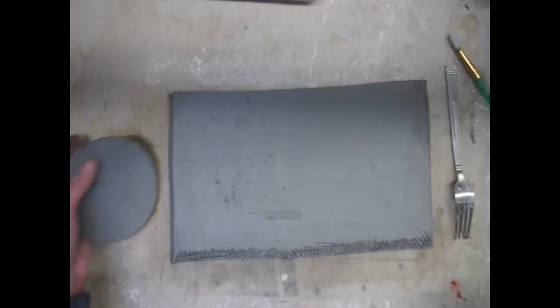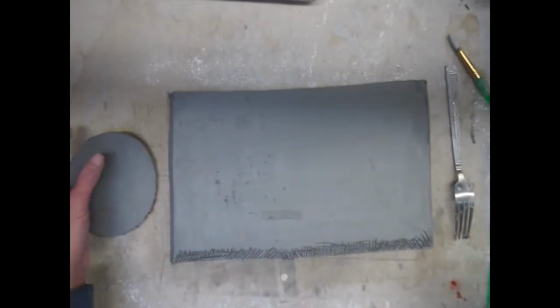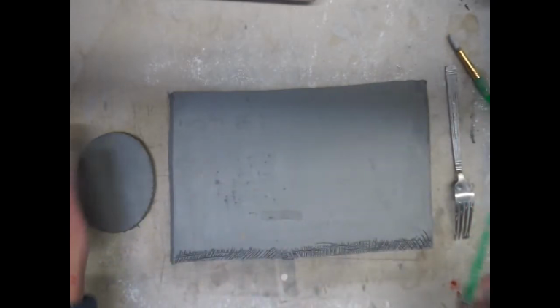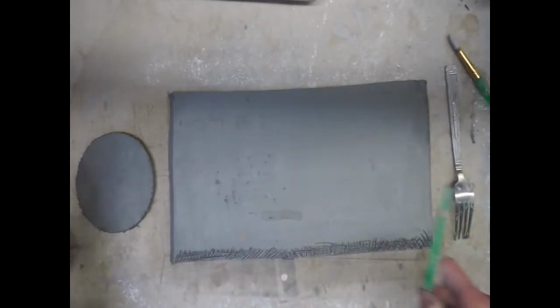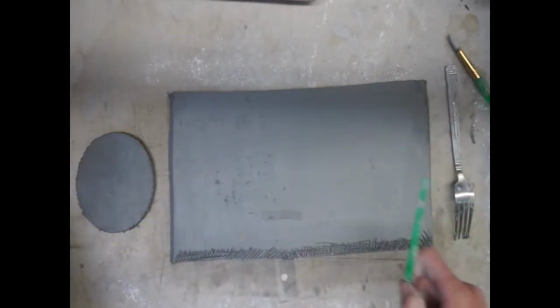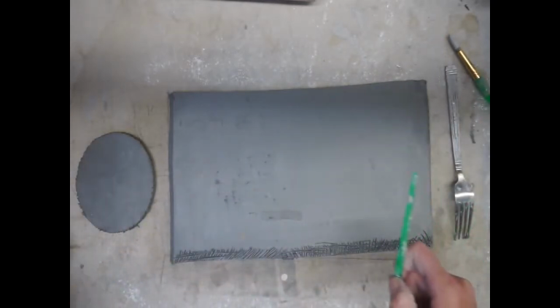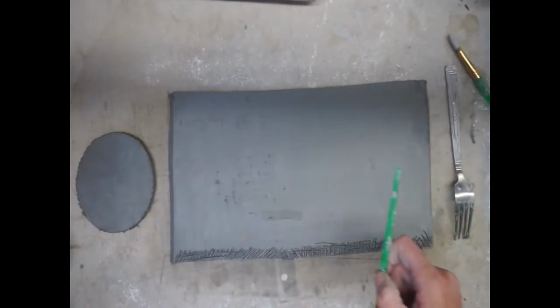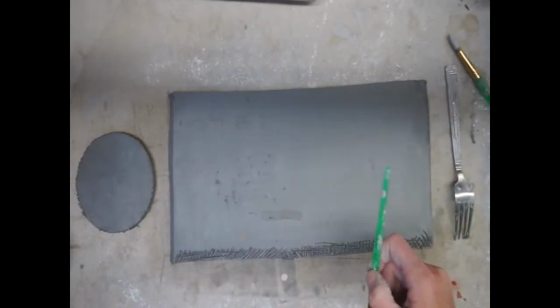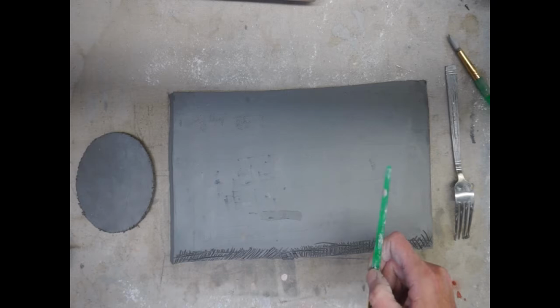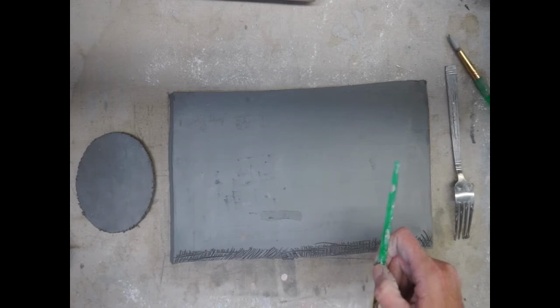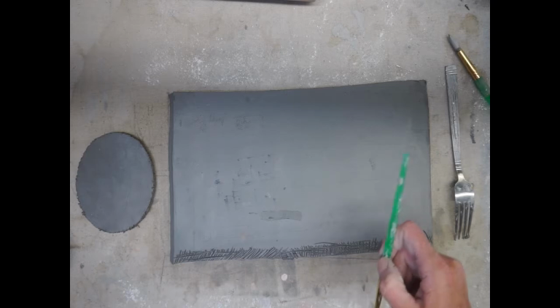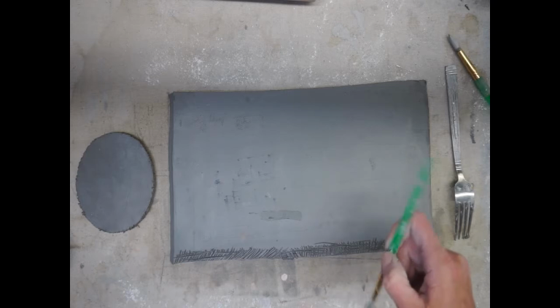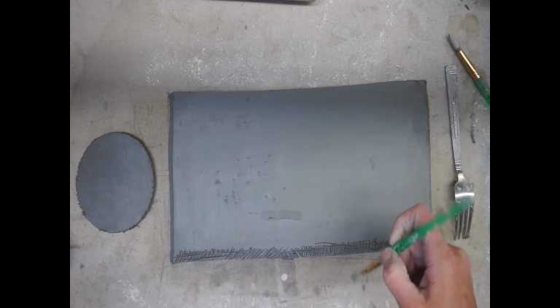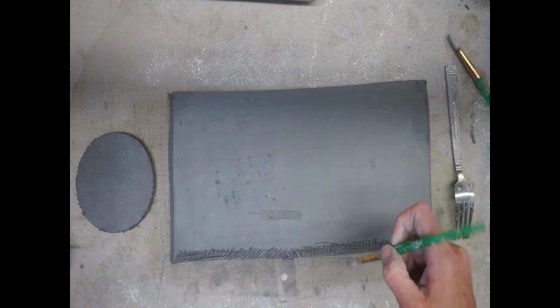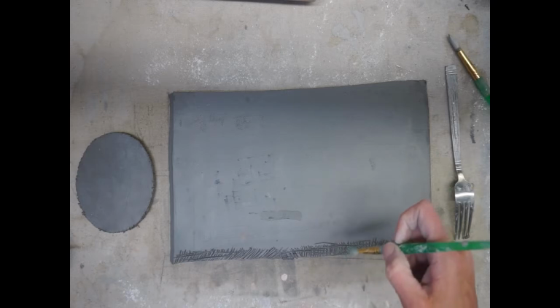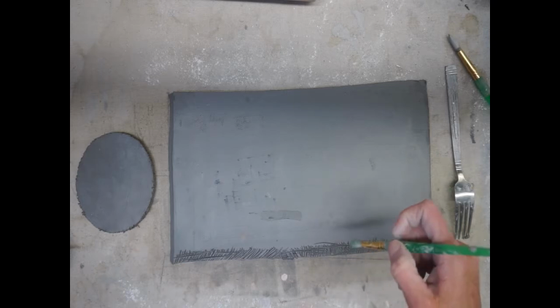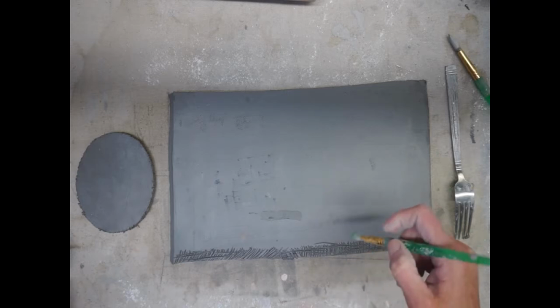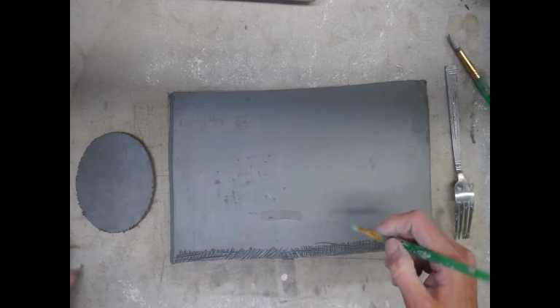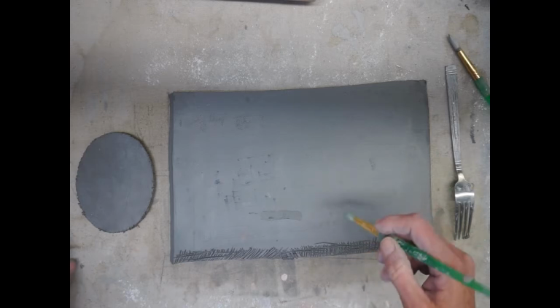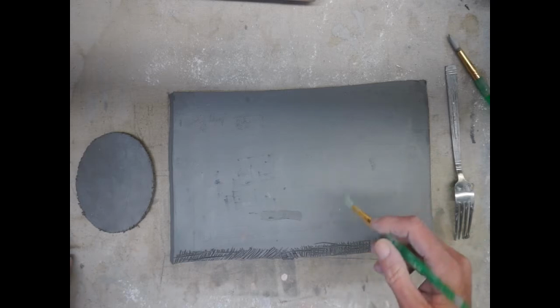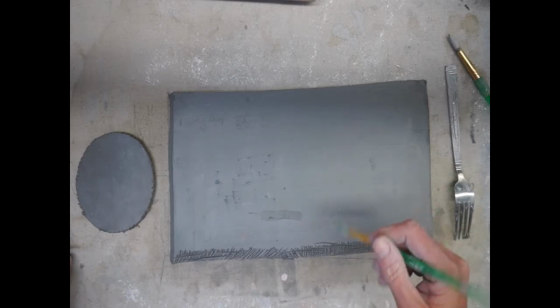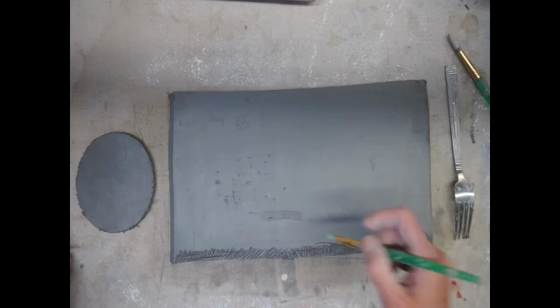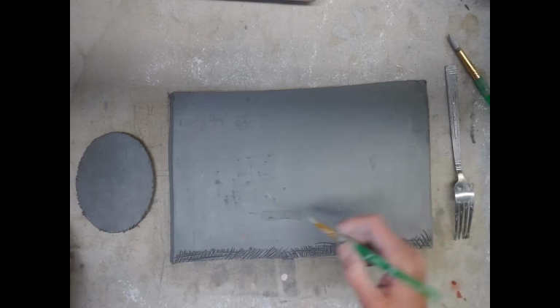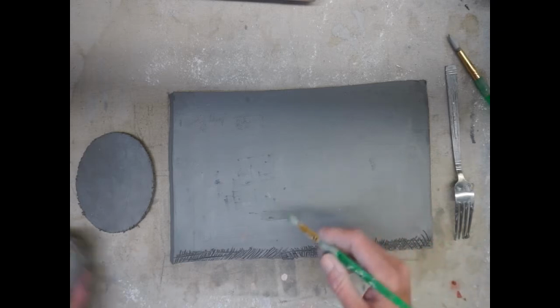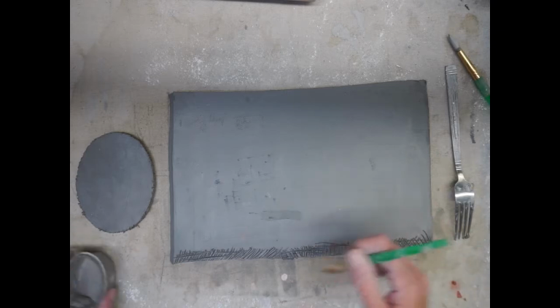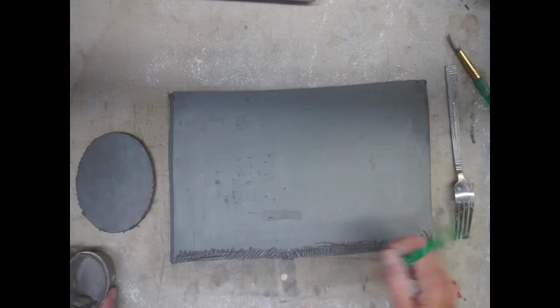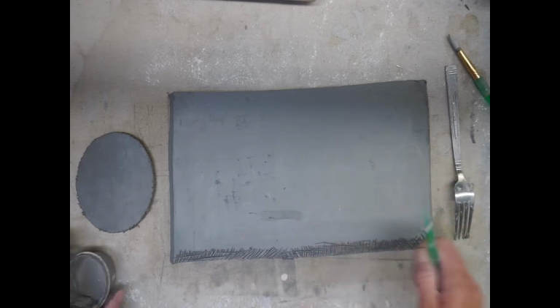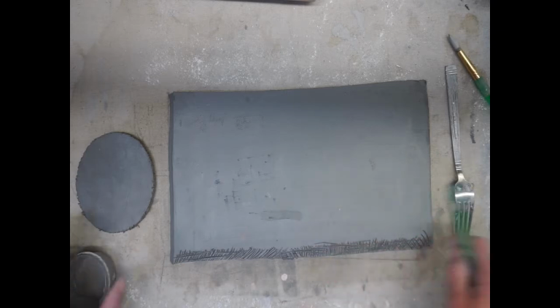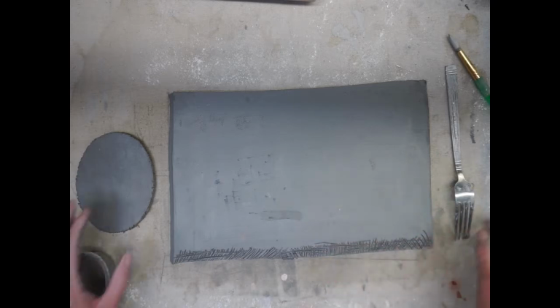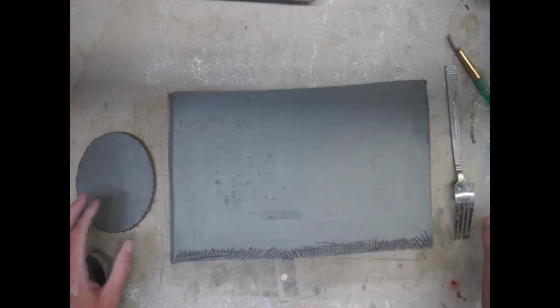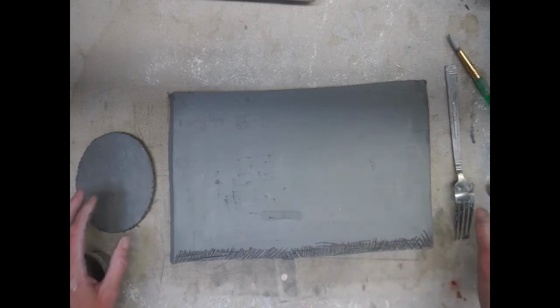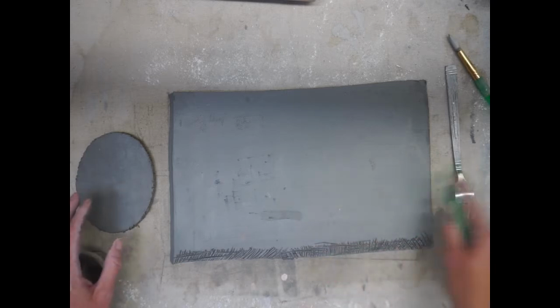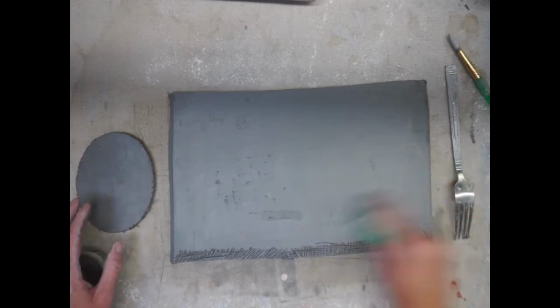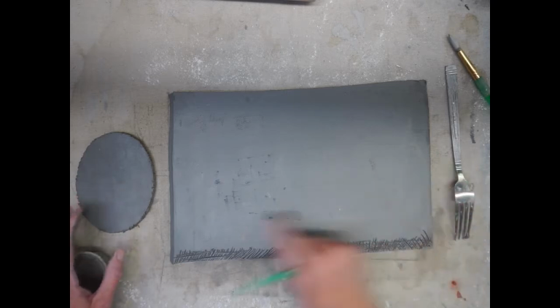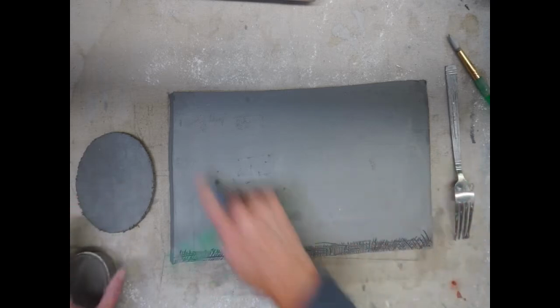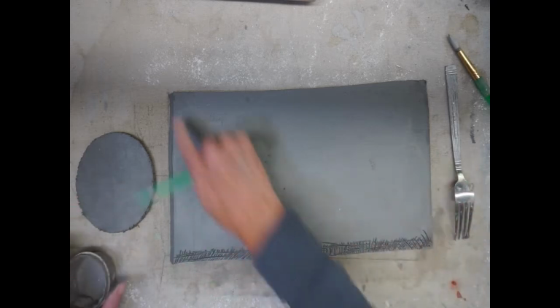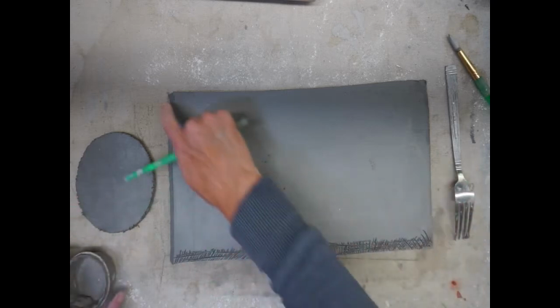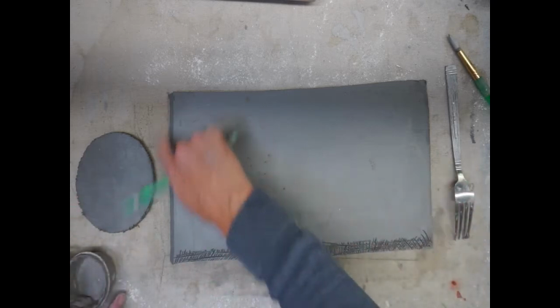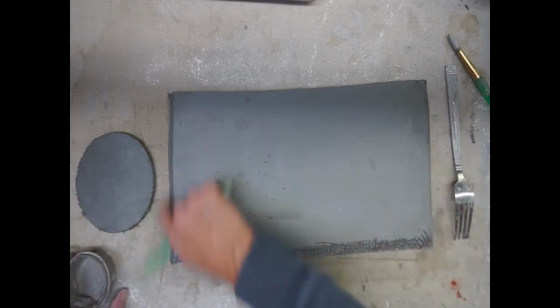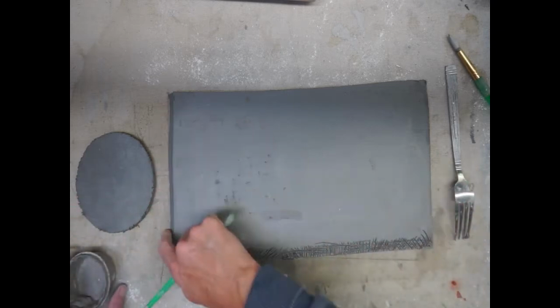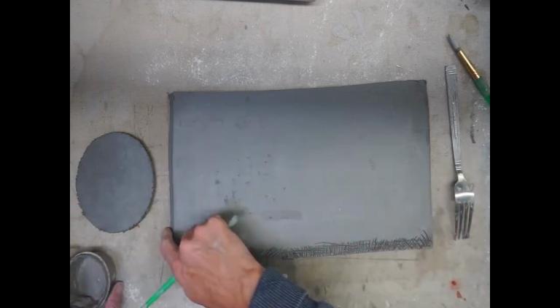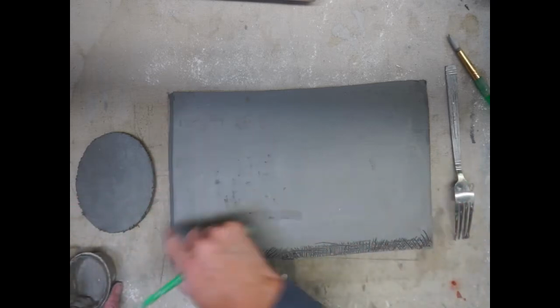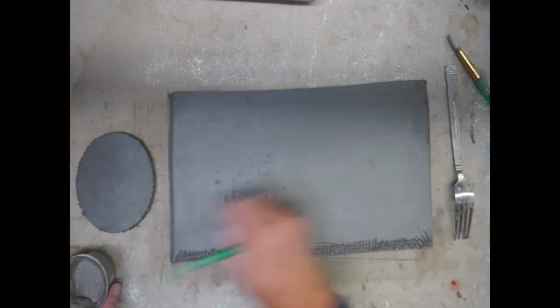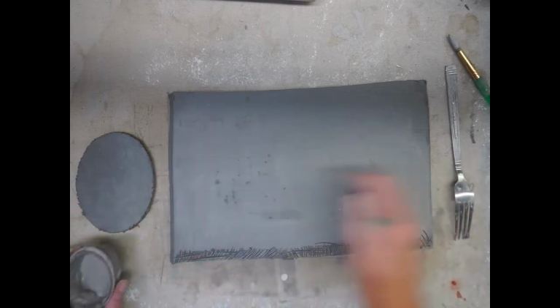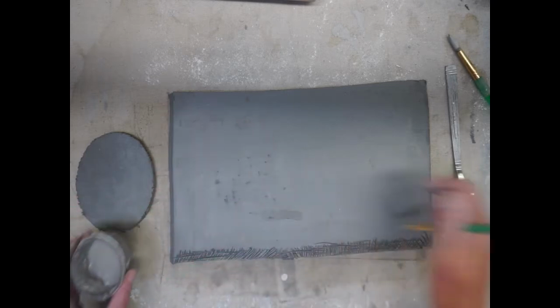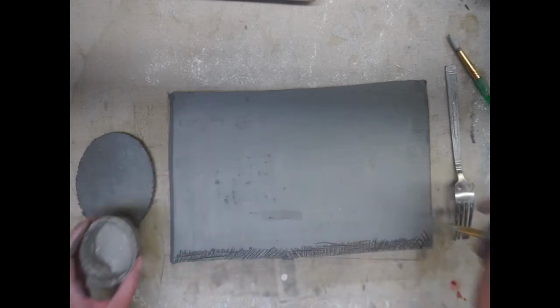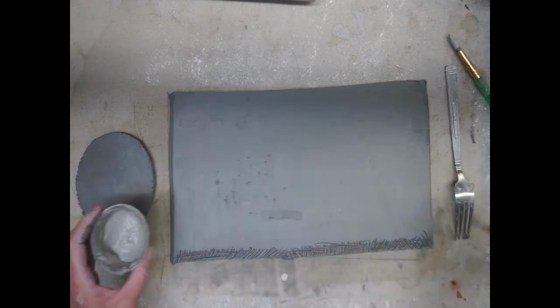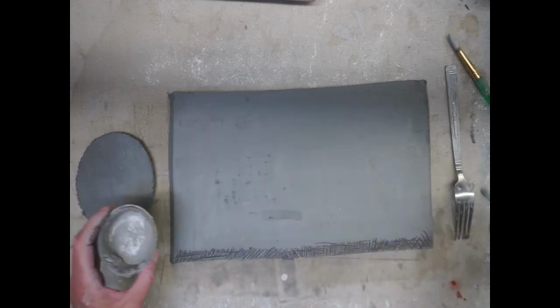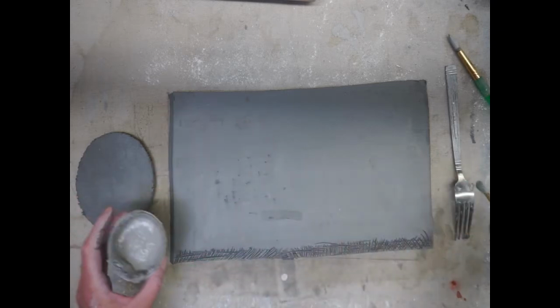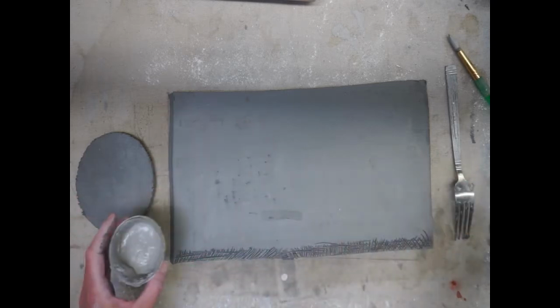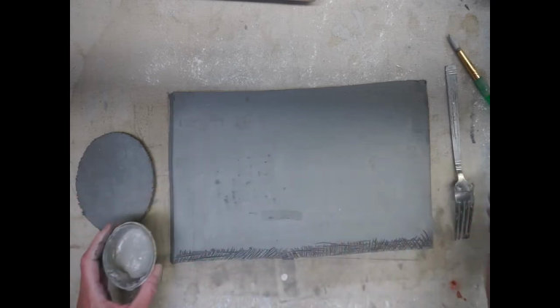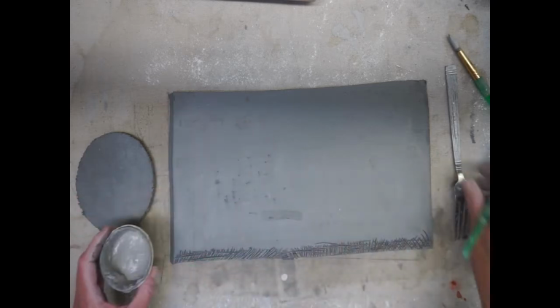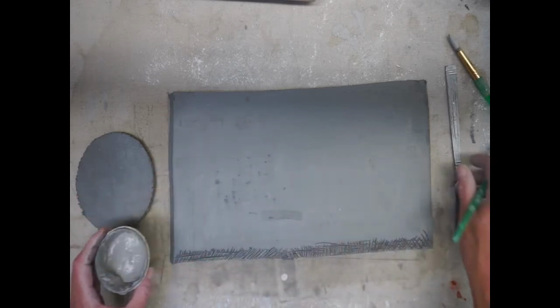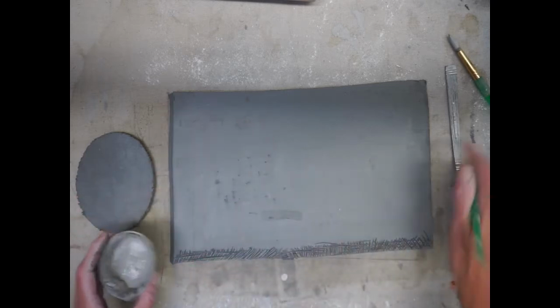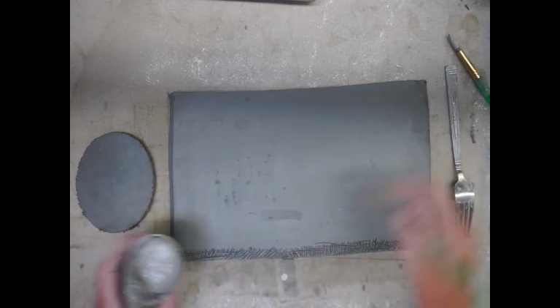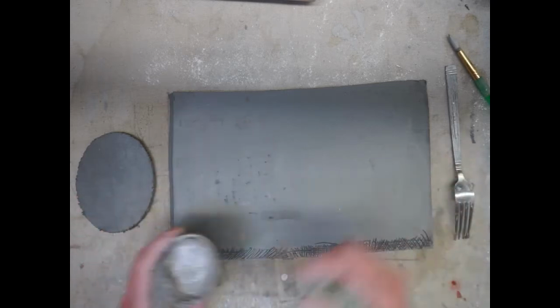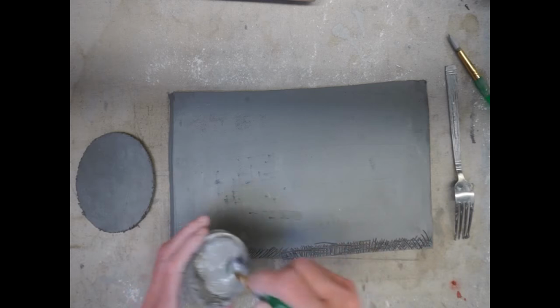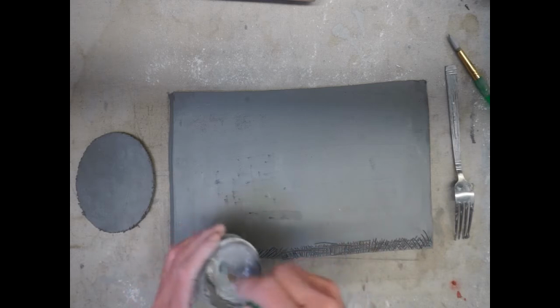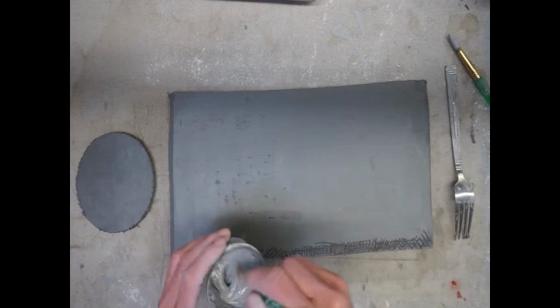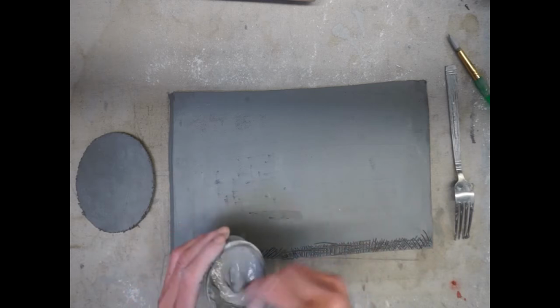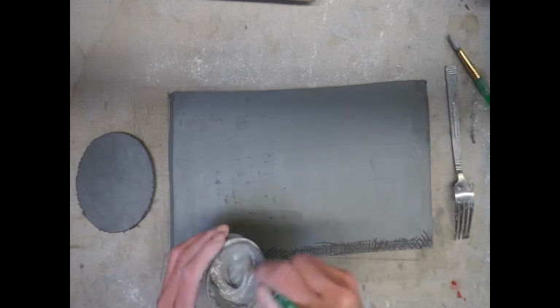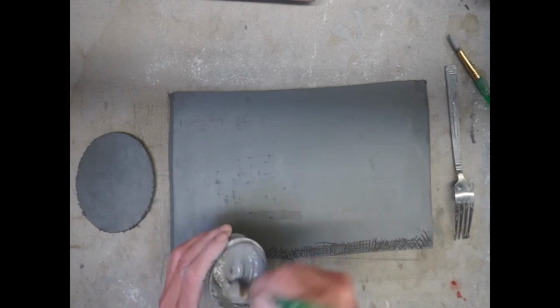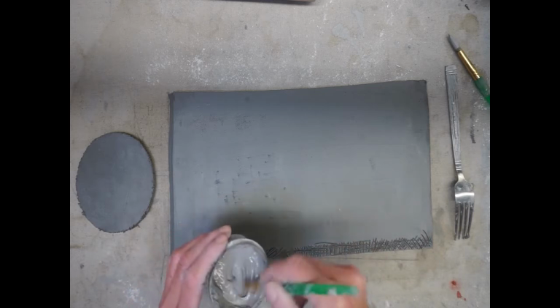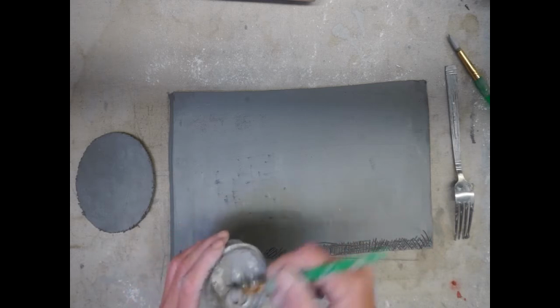Once you've scored your pieces, grab your slip and apply slip everywhere that you have scored.